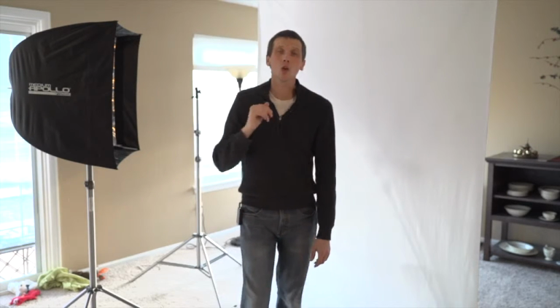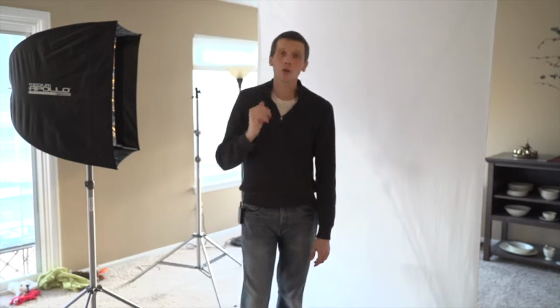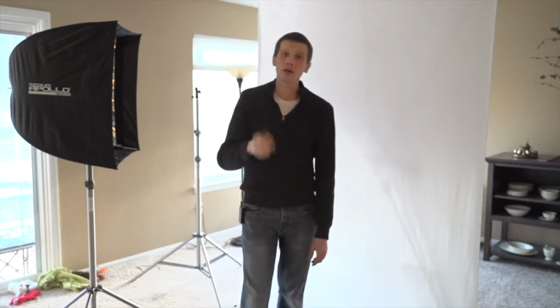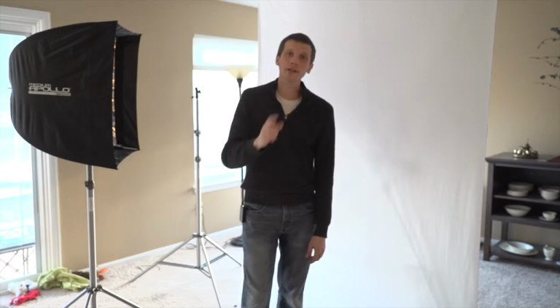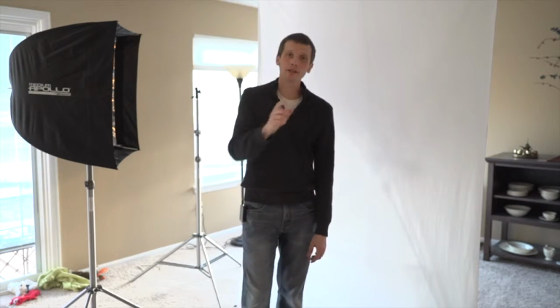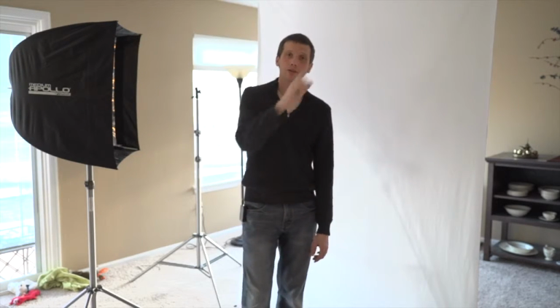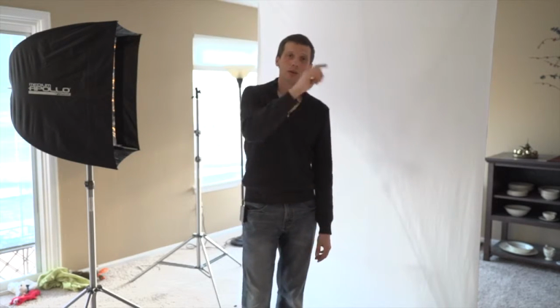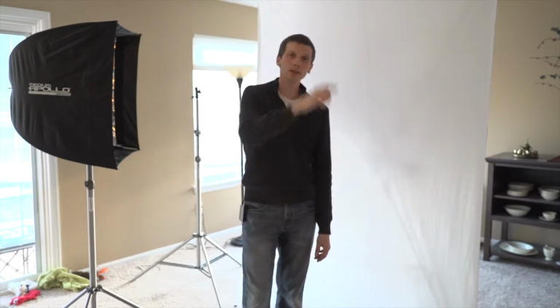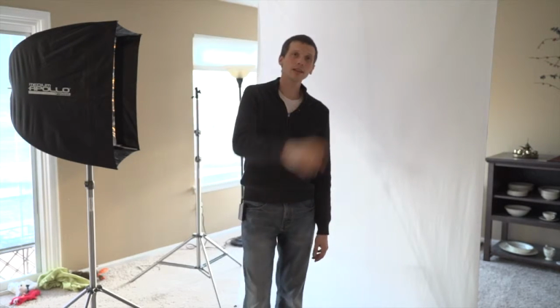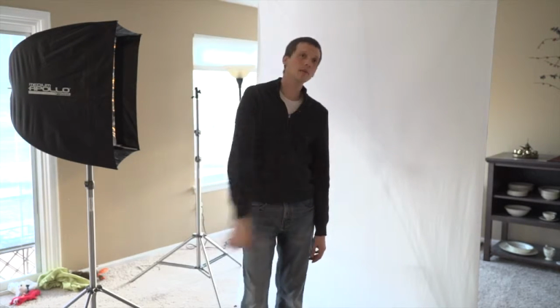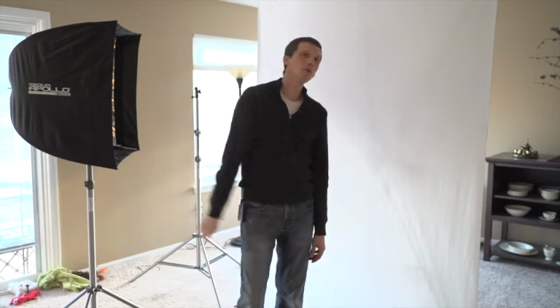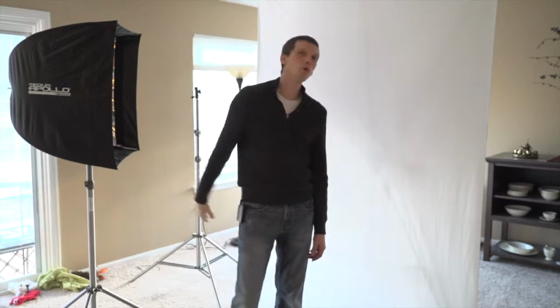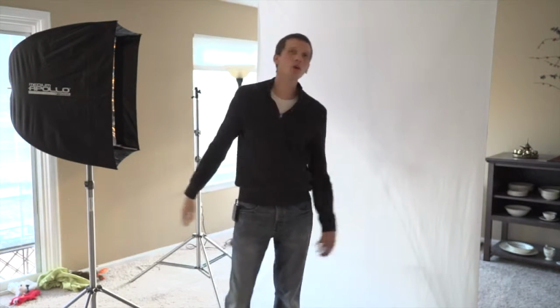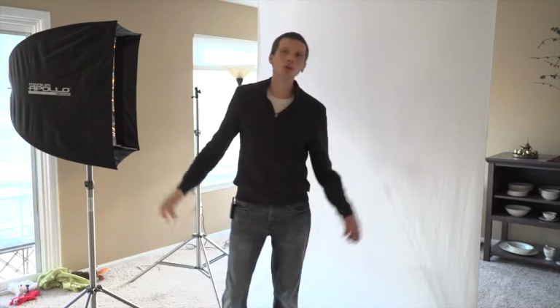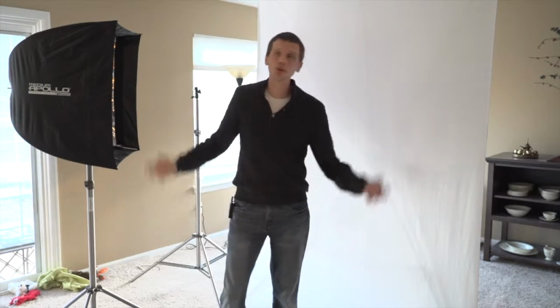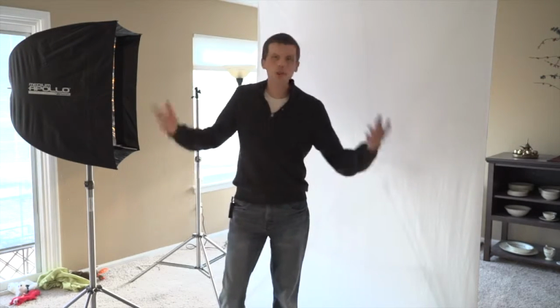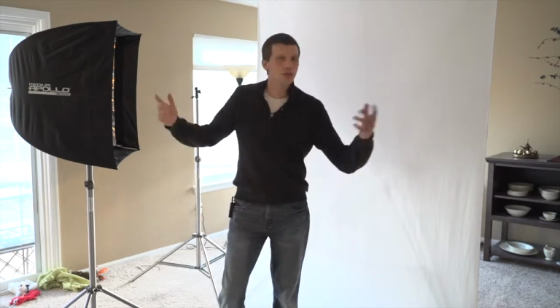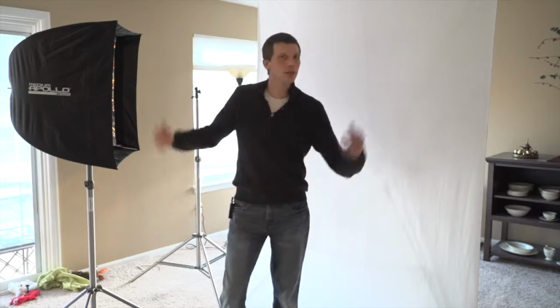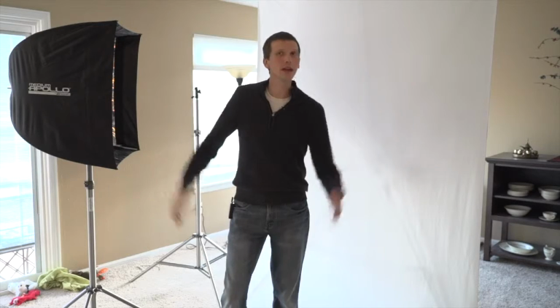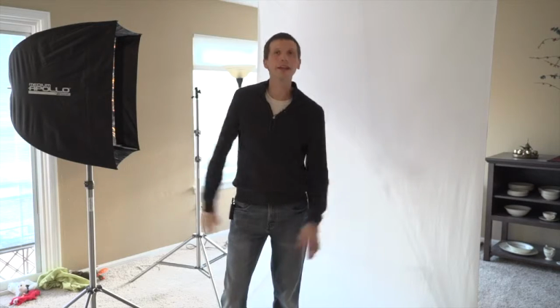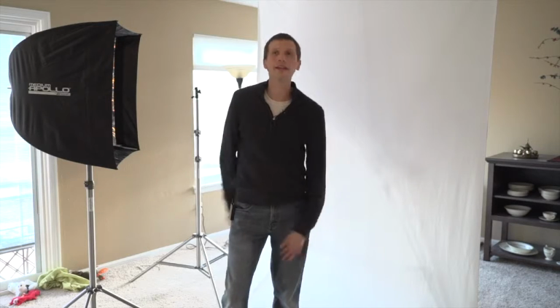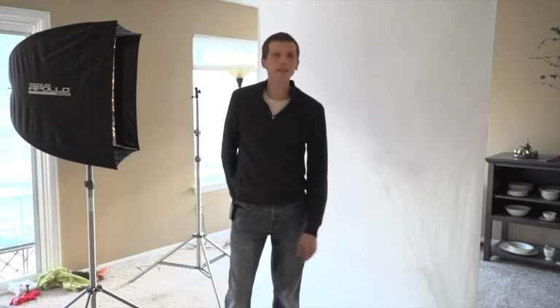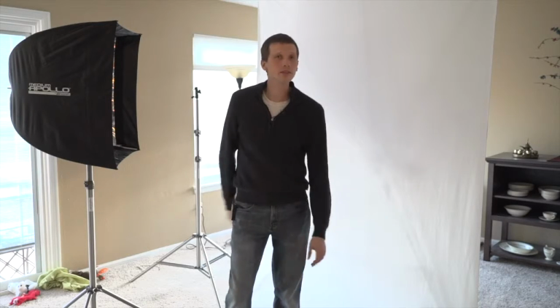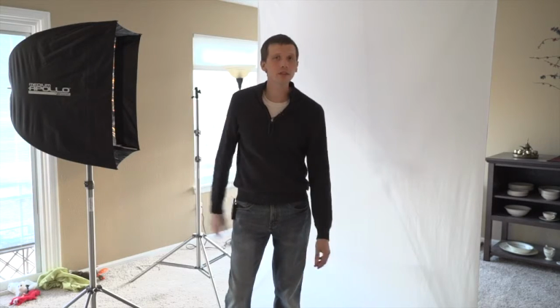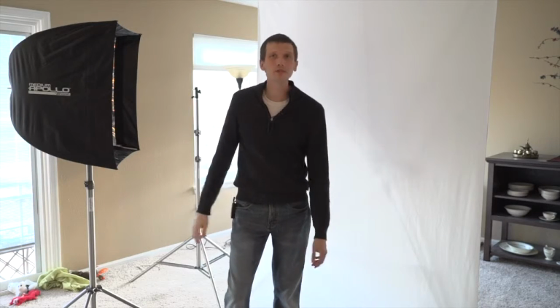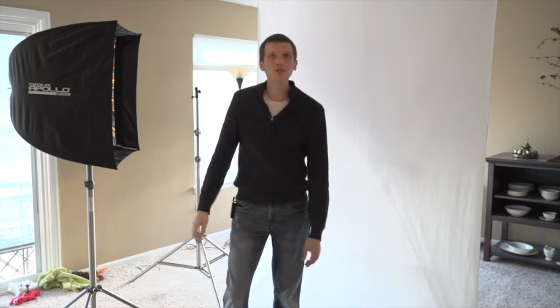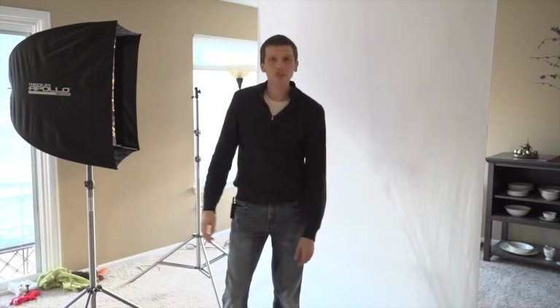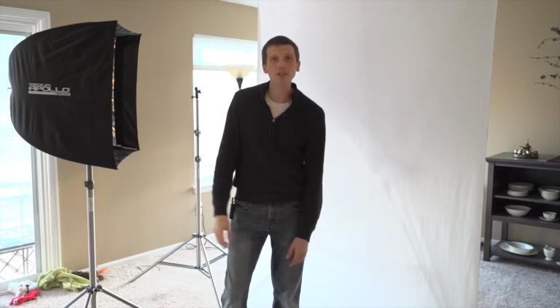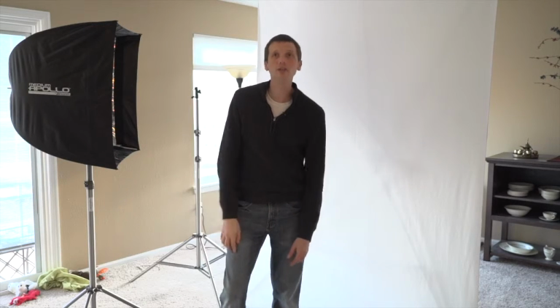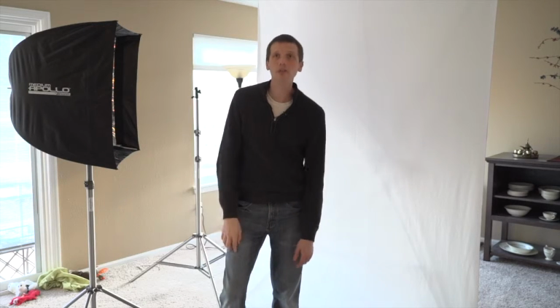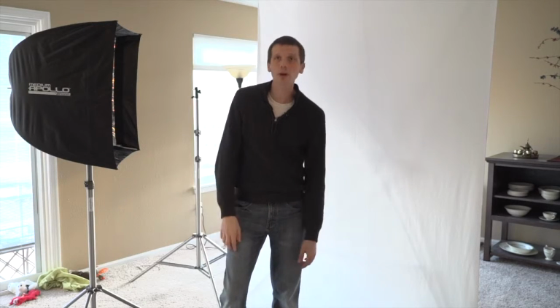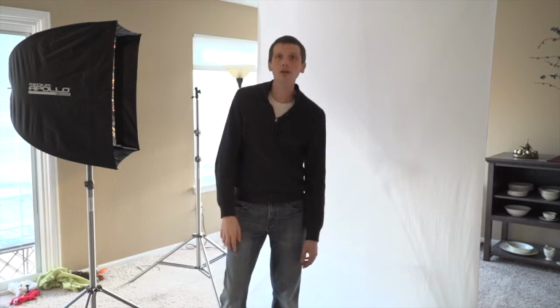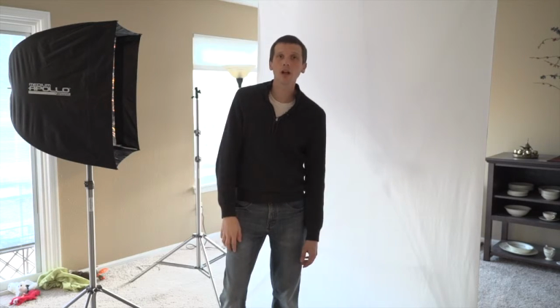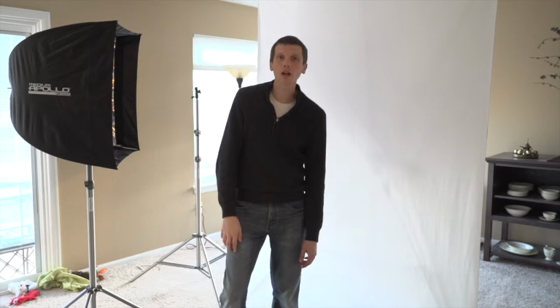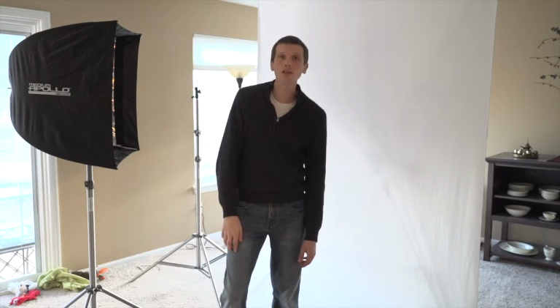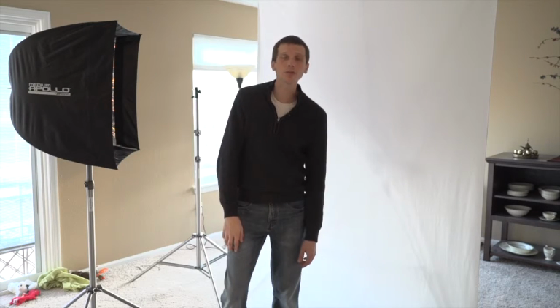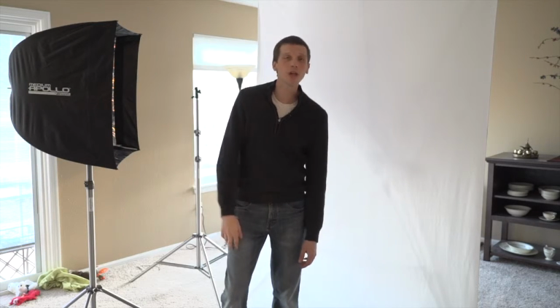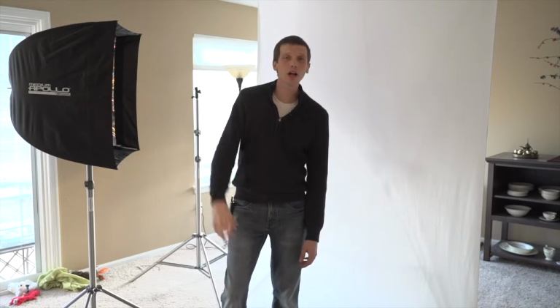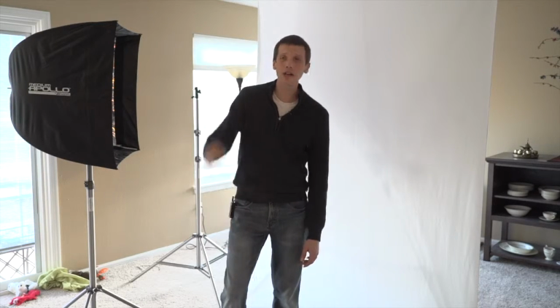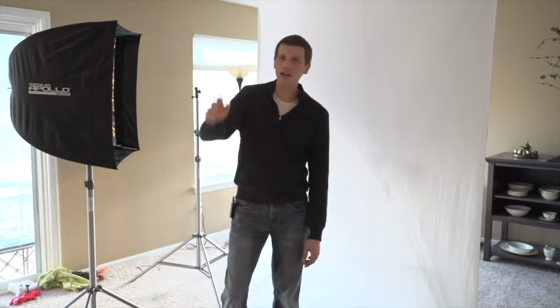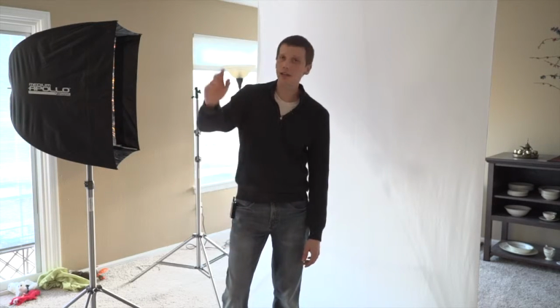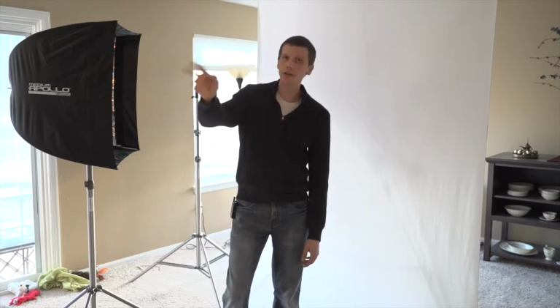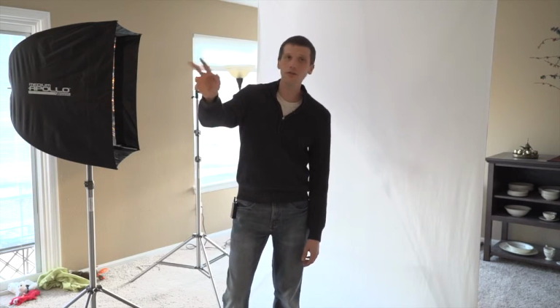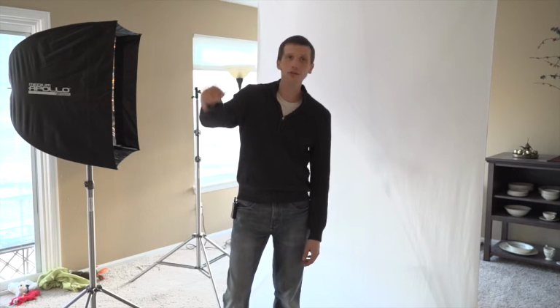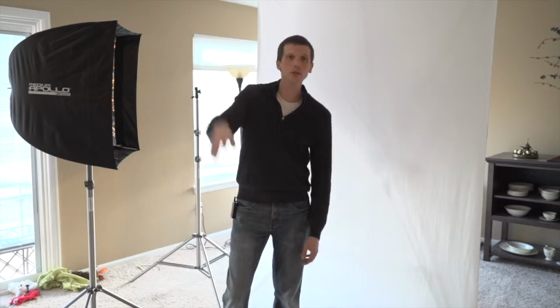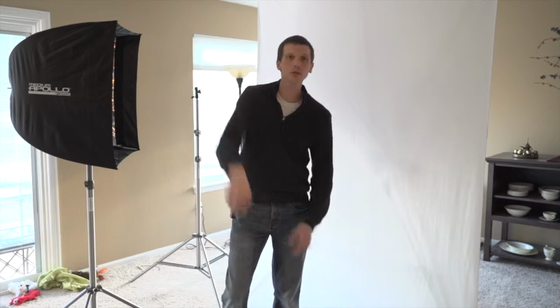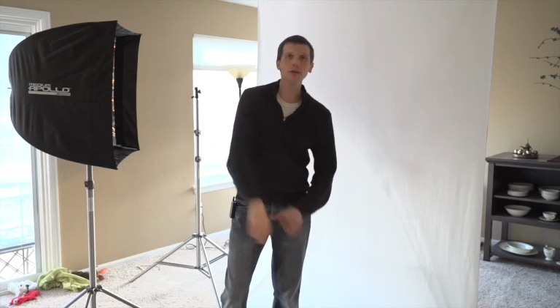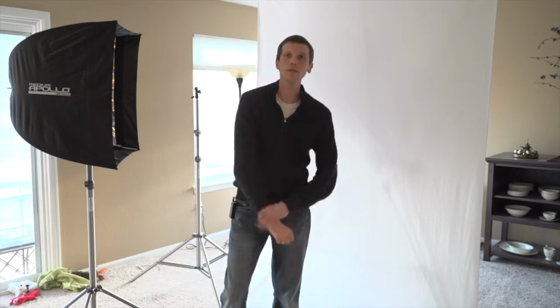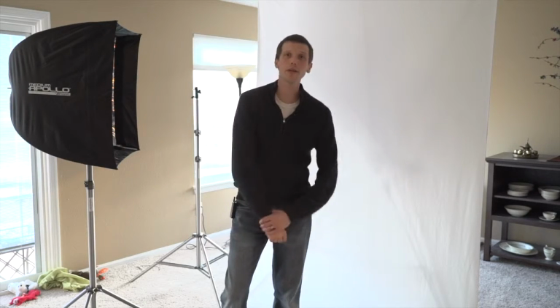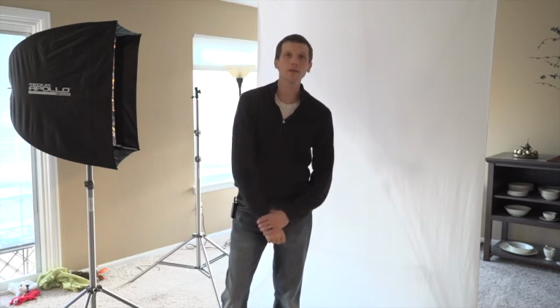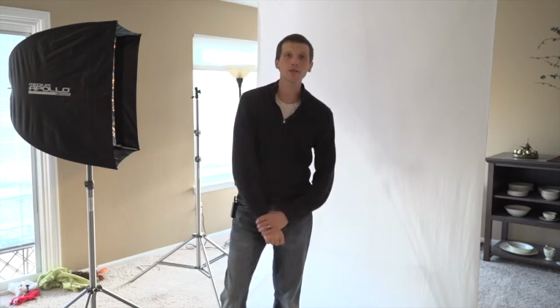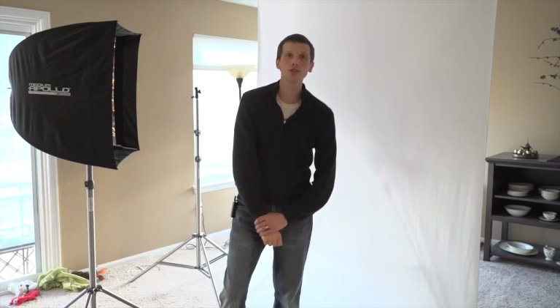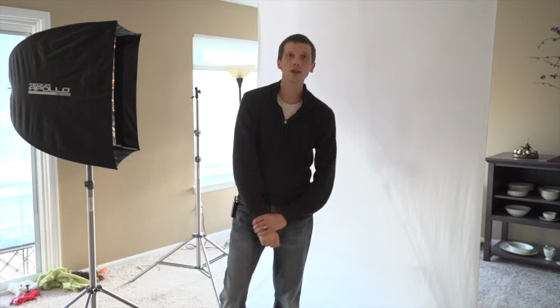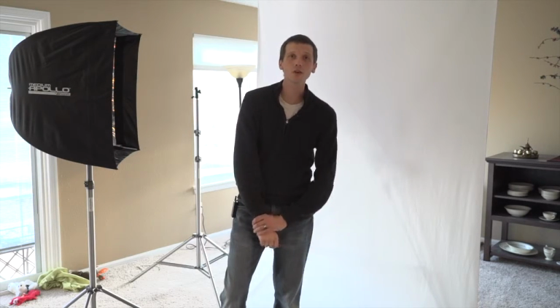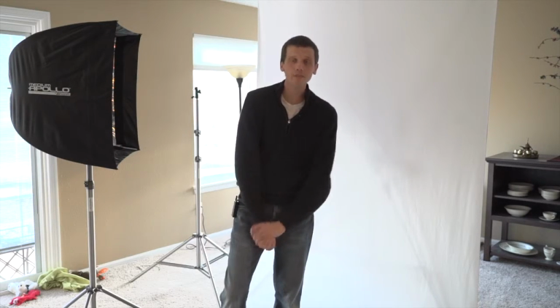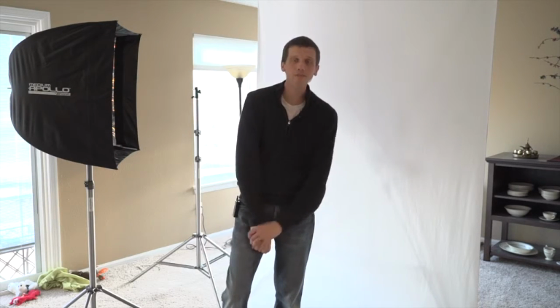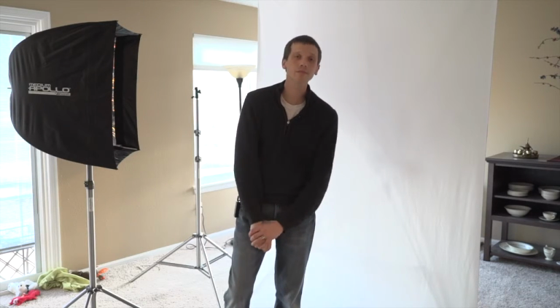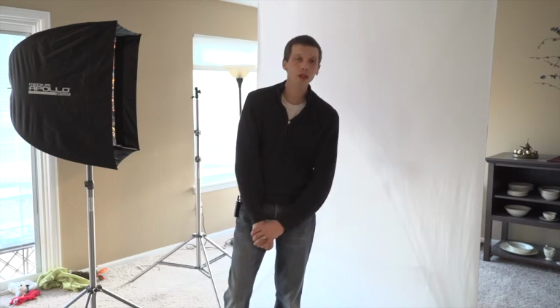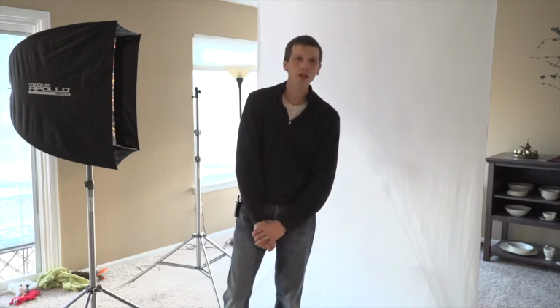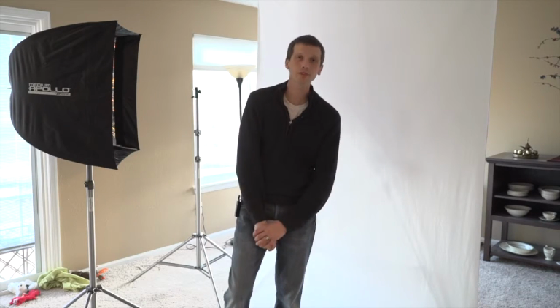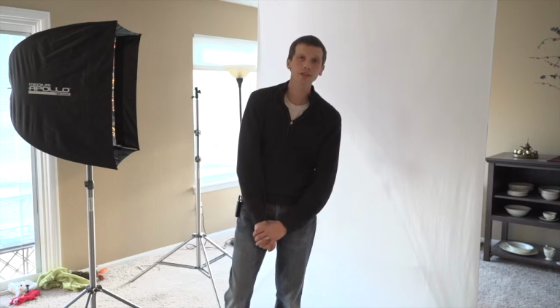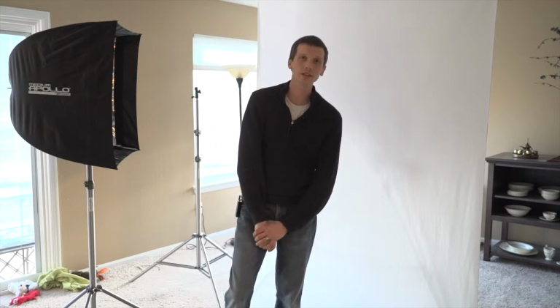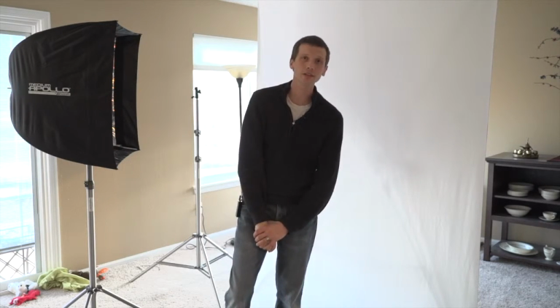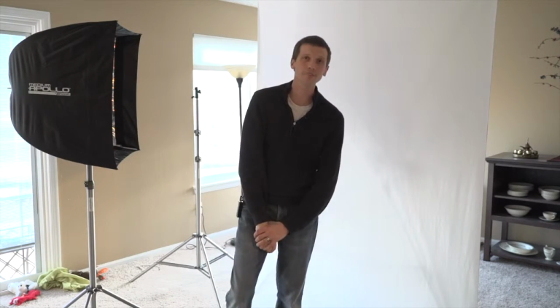We're going to be exploring a lot more studio lighting tips and tricks as we go along this blog. Thank you for joining me. My name is Joe, and I'll see you next time.